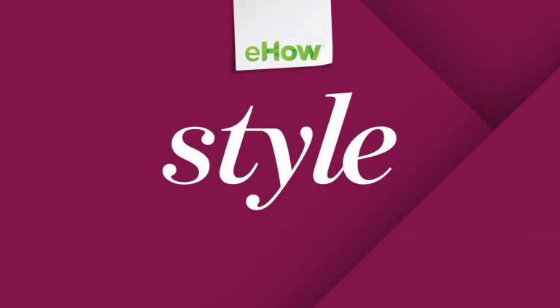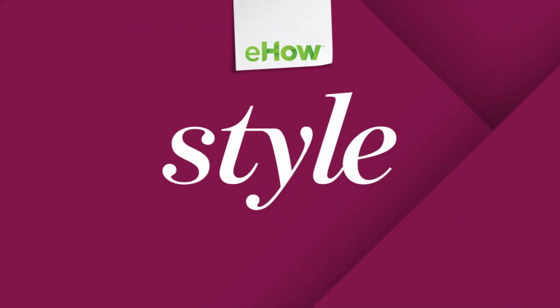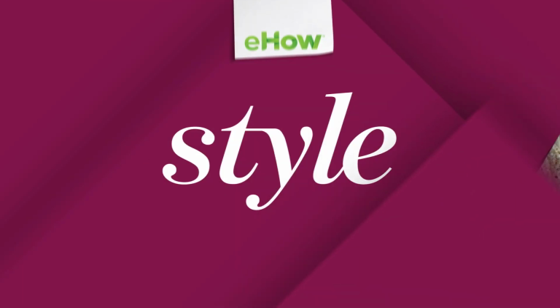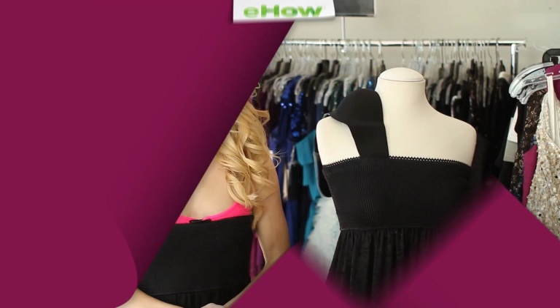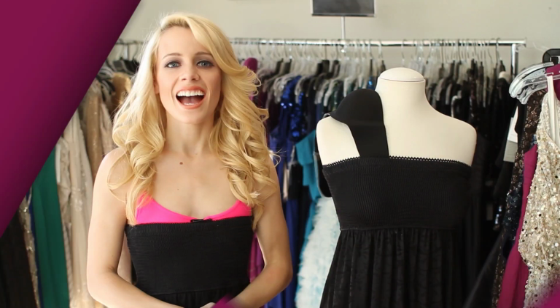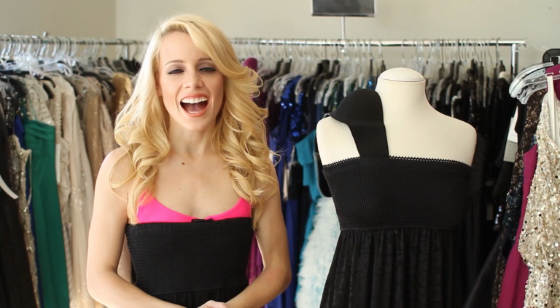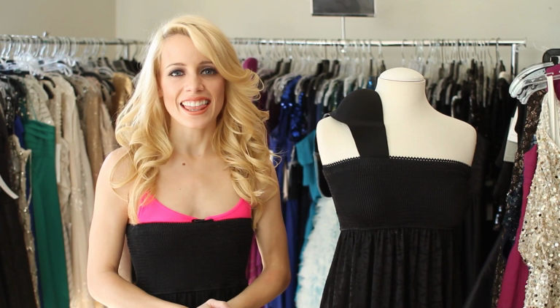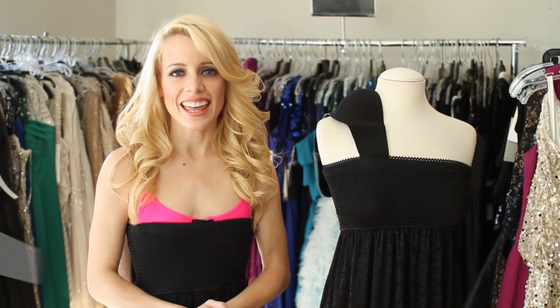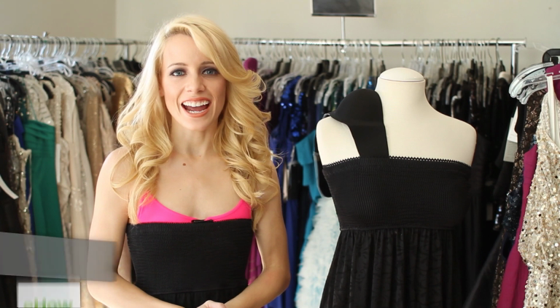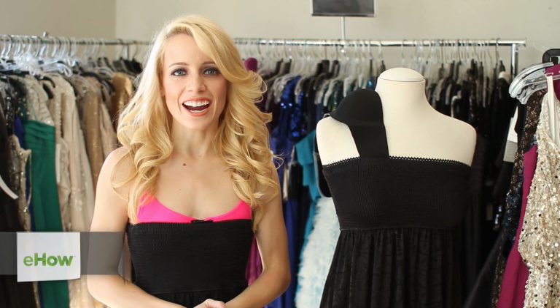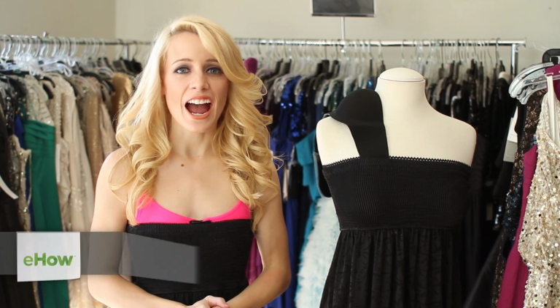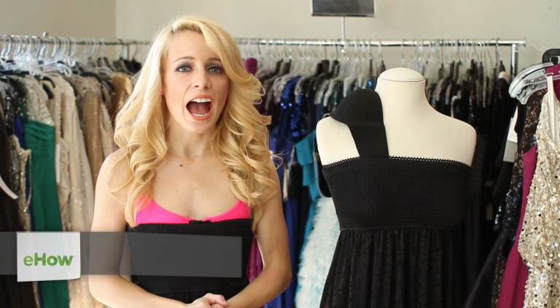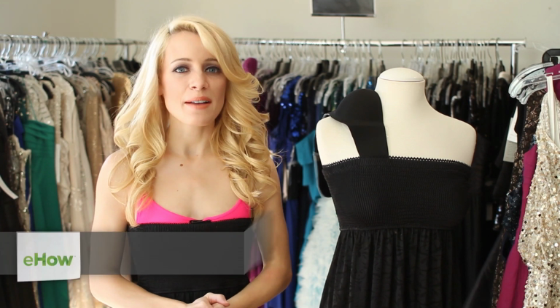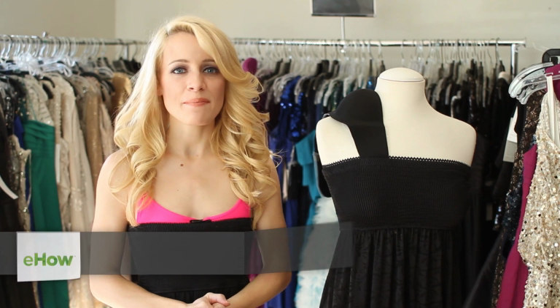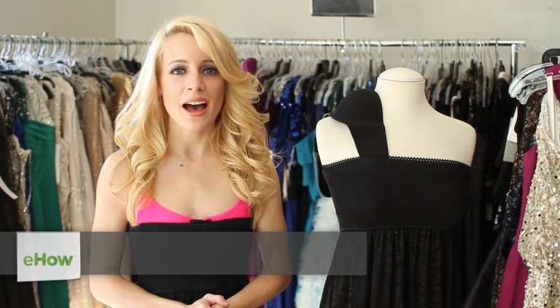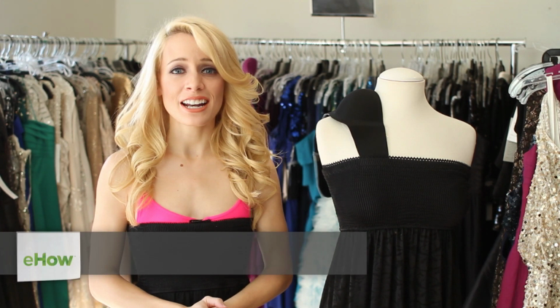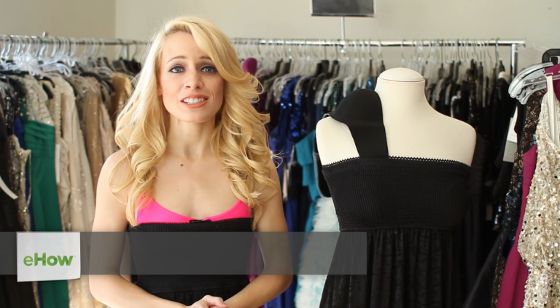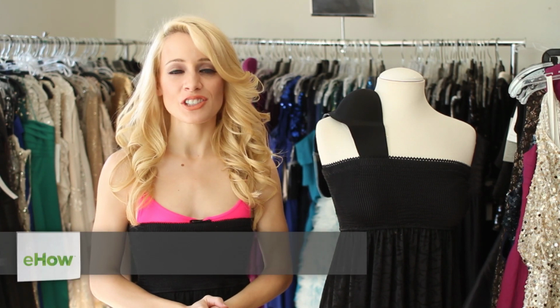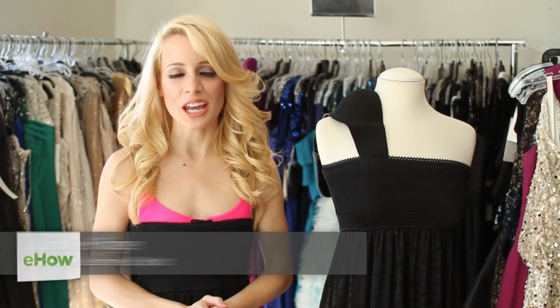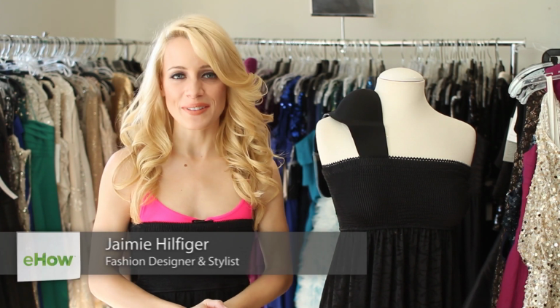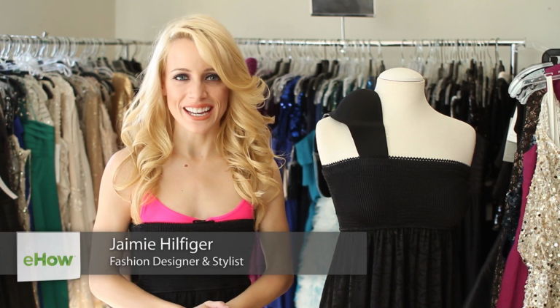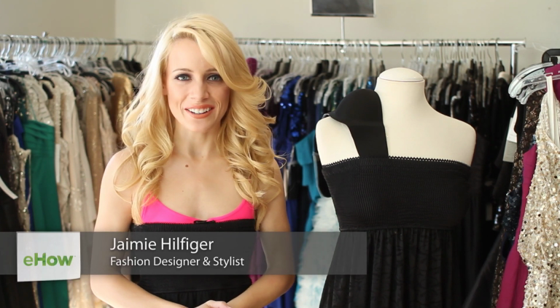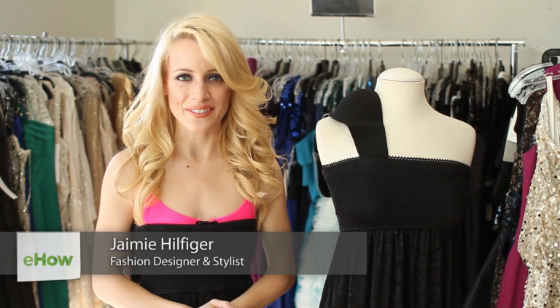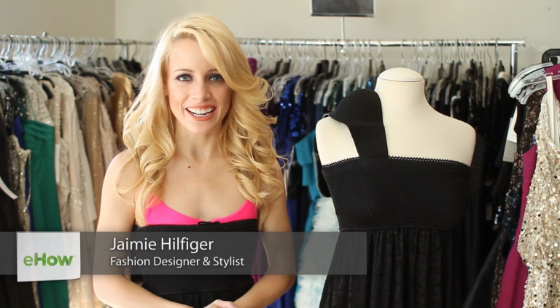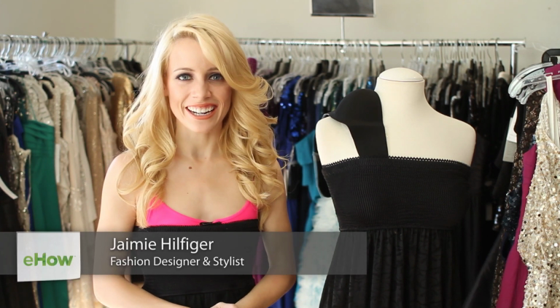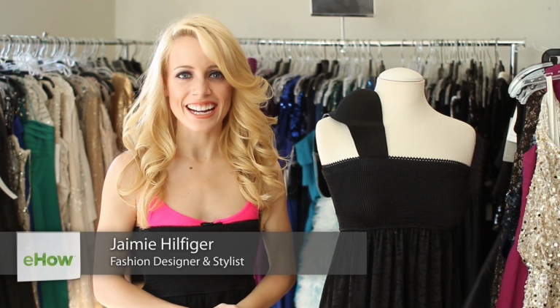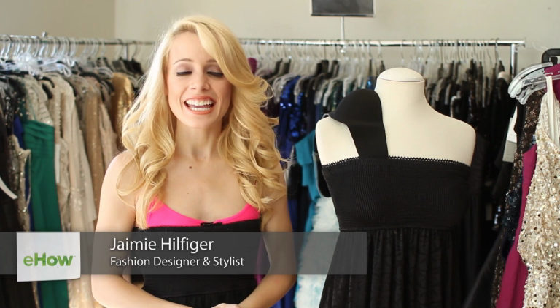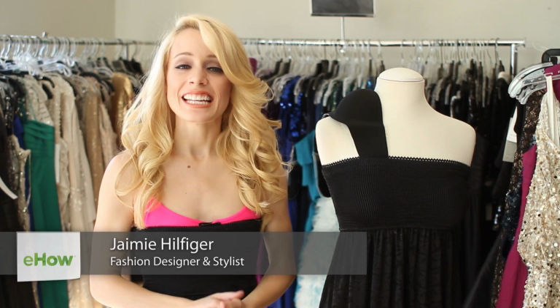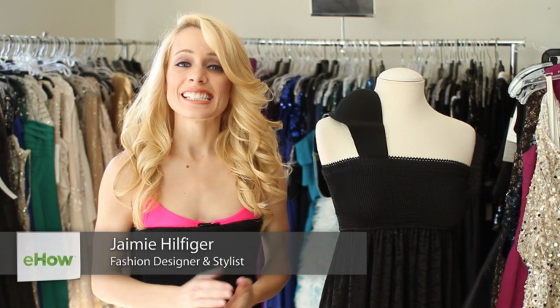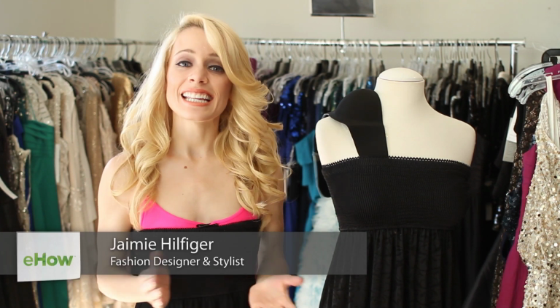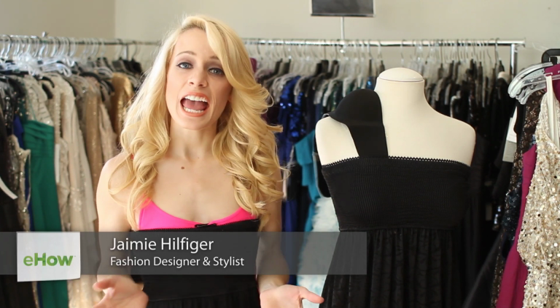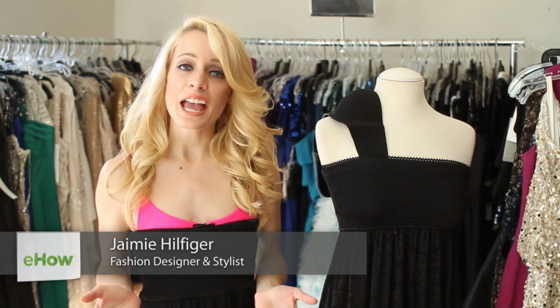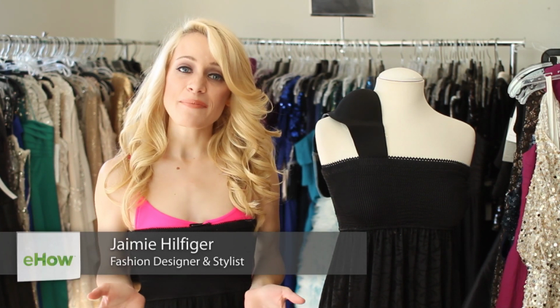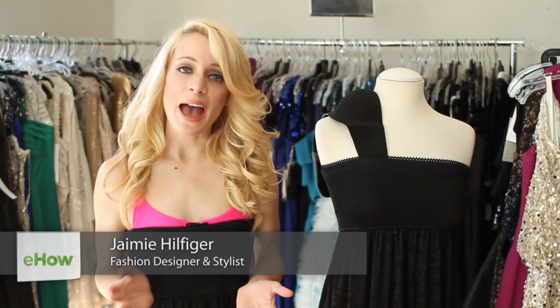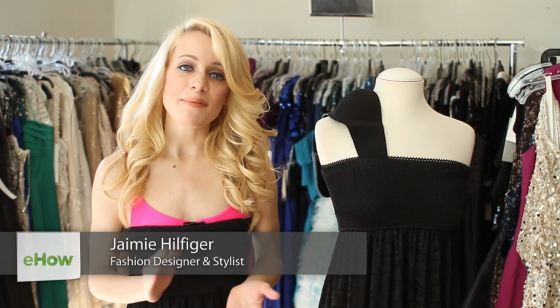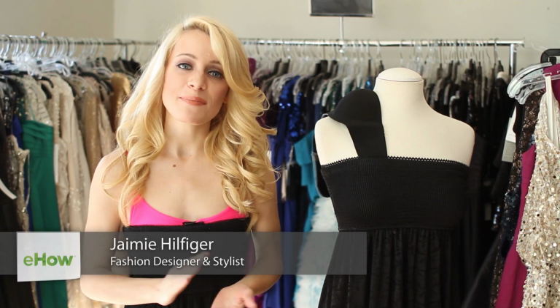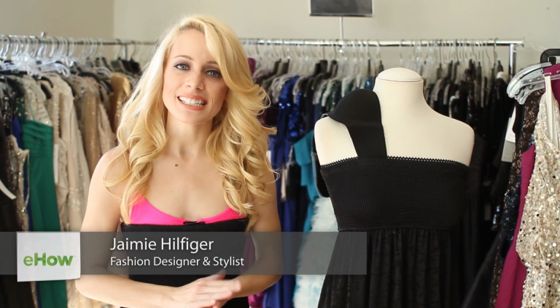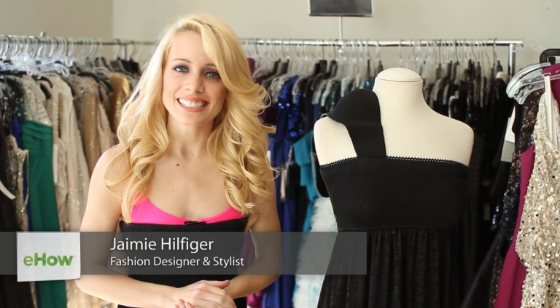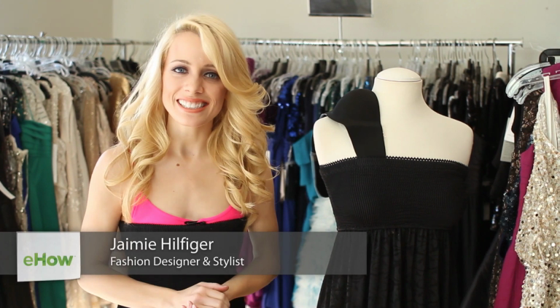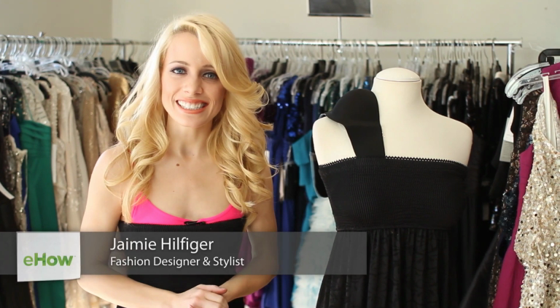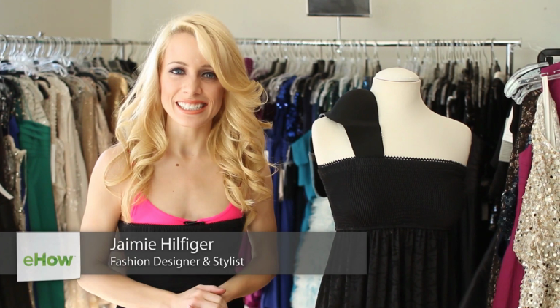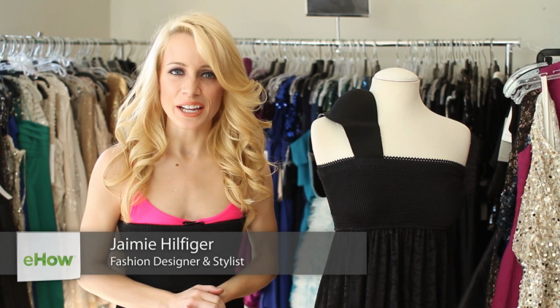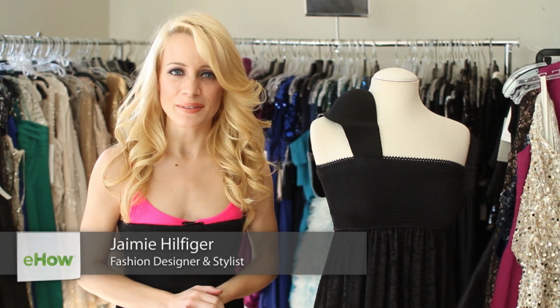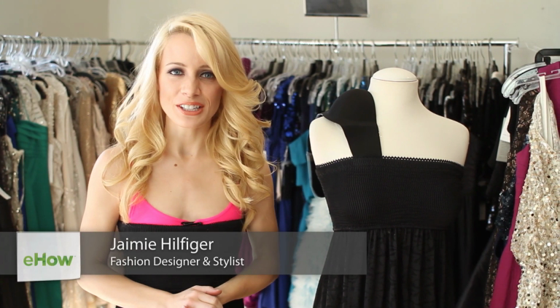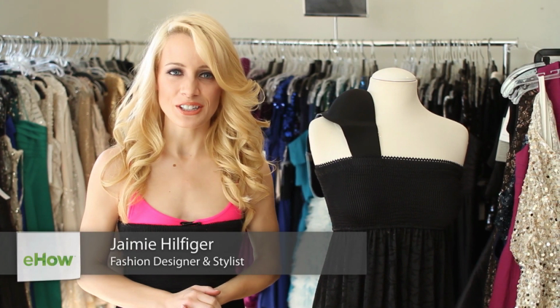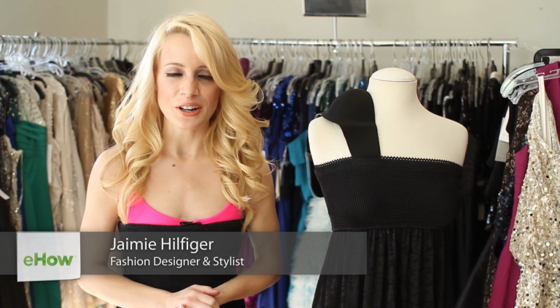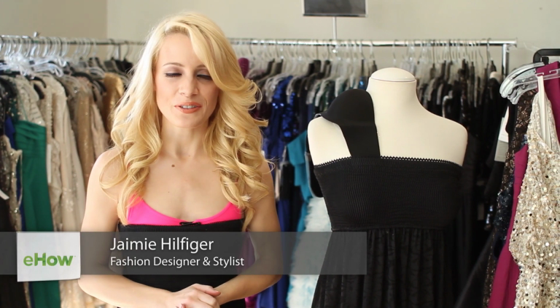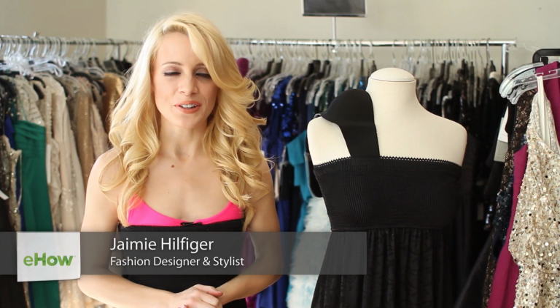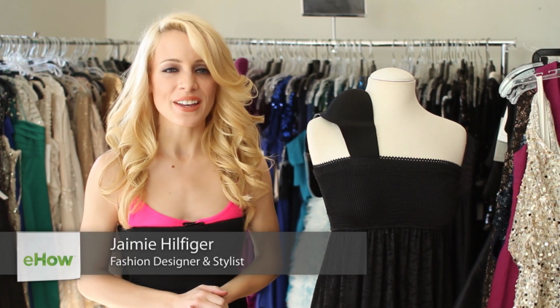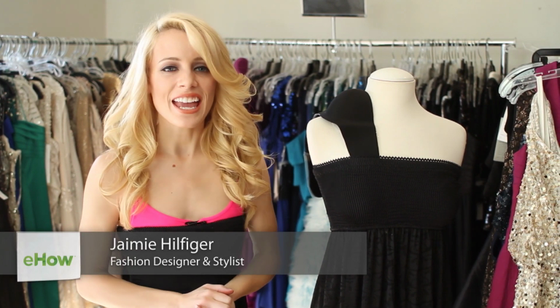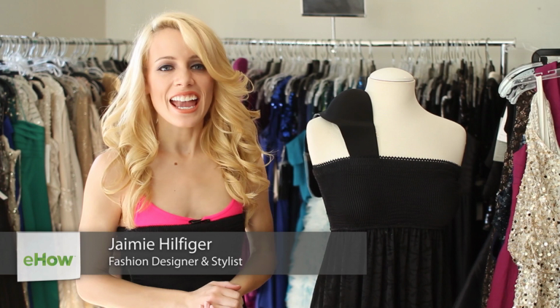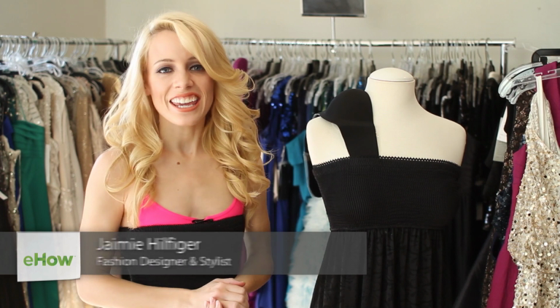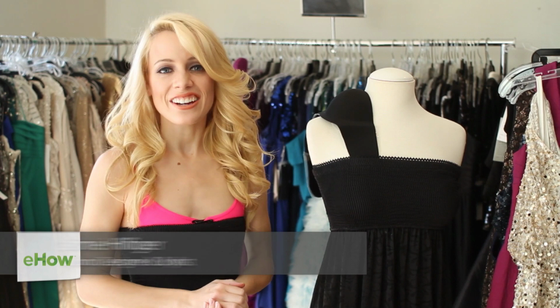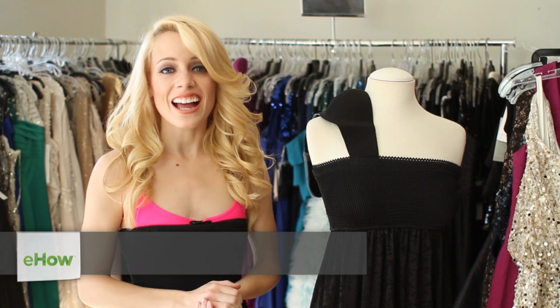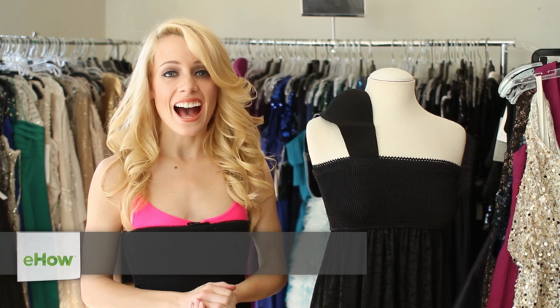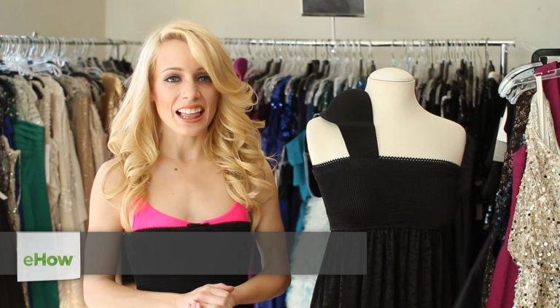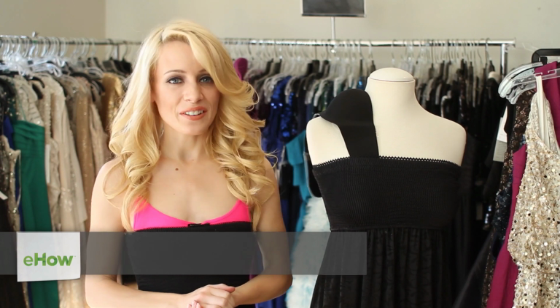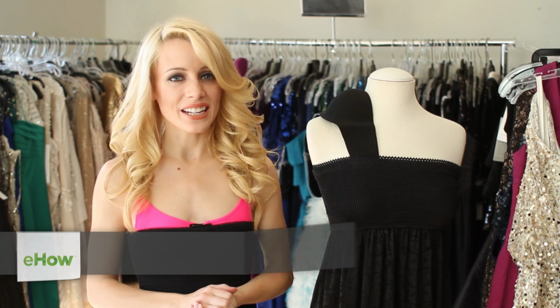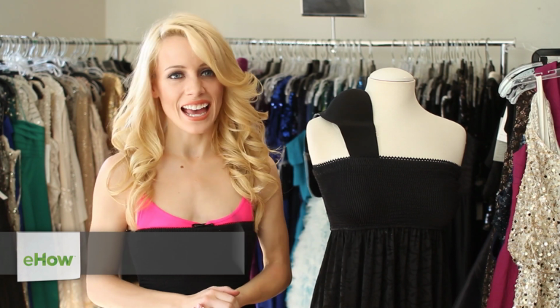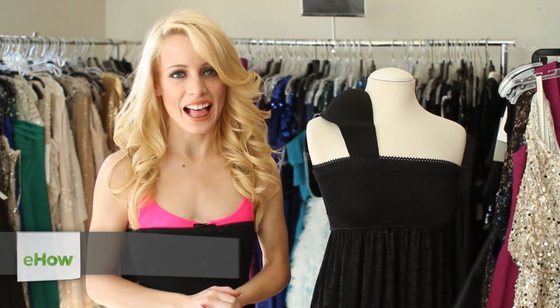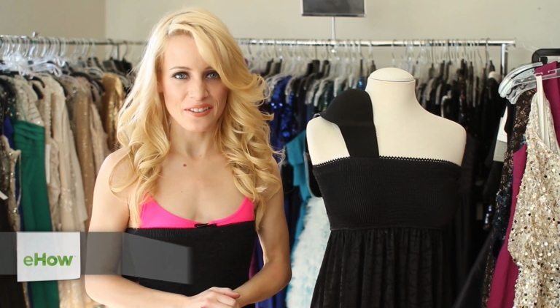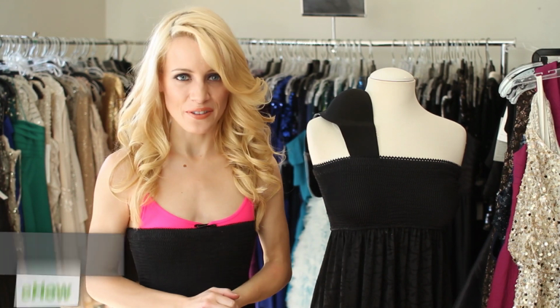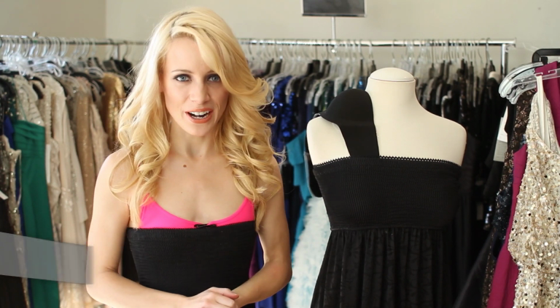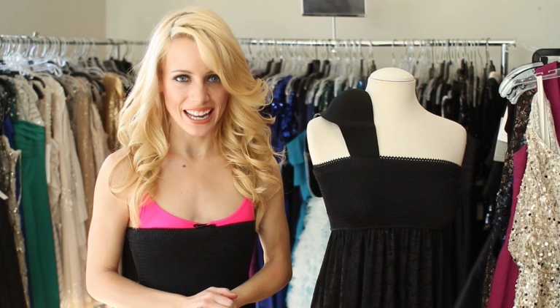Hi there, I'm model Jamie Hilfiger. Today I'm at Pistol and Stamen Showroom here in Hollywood, California.